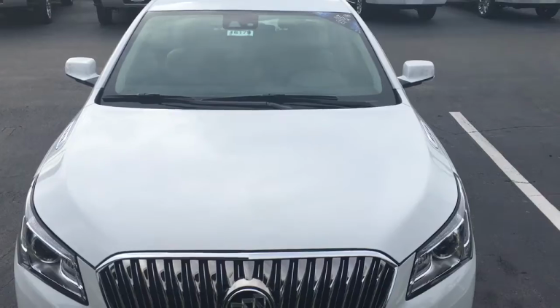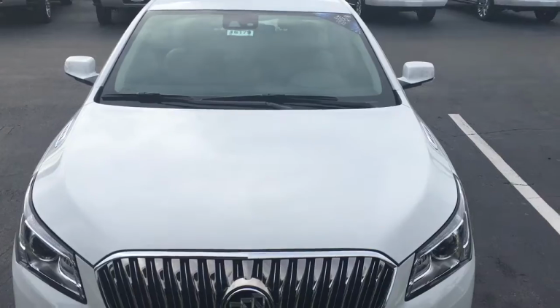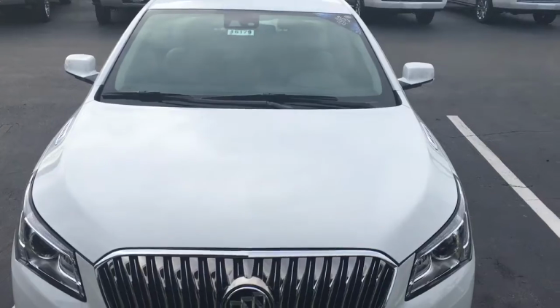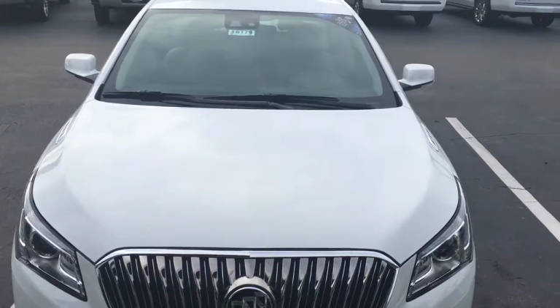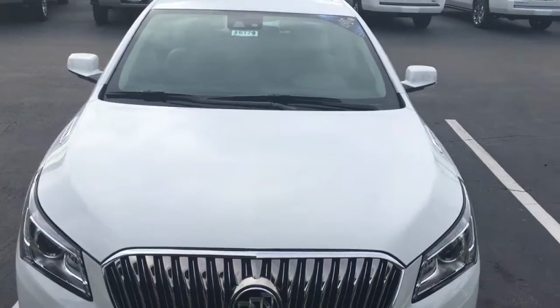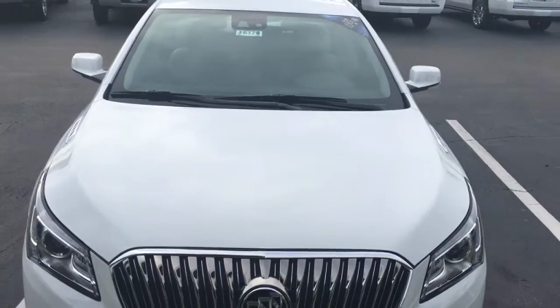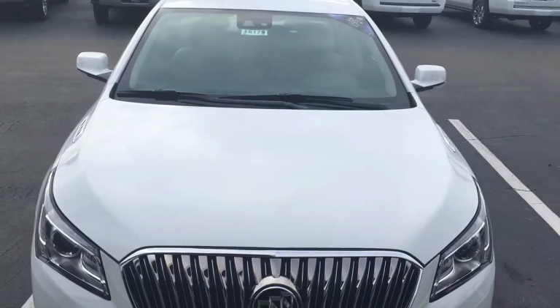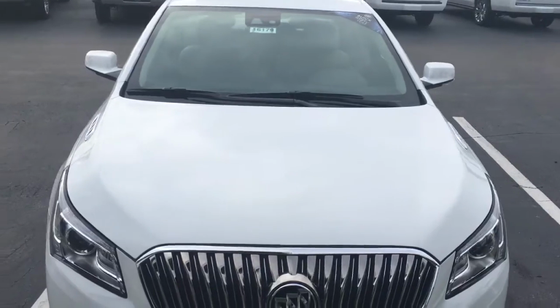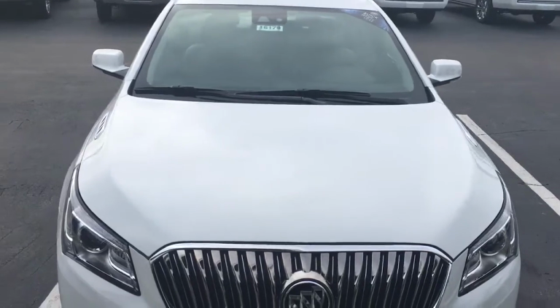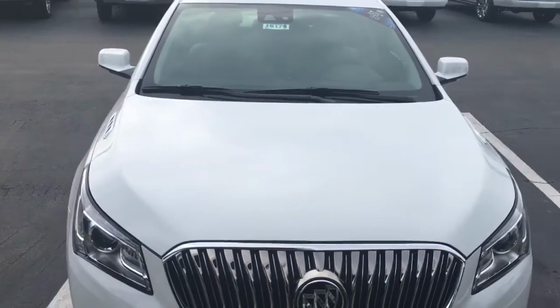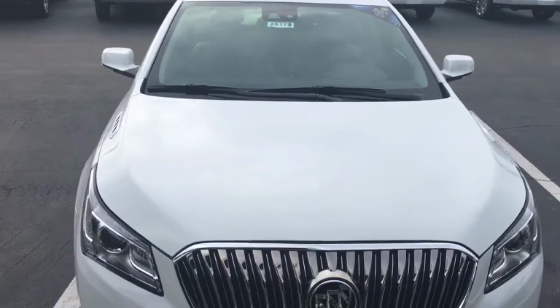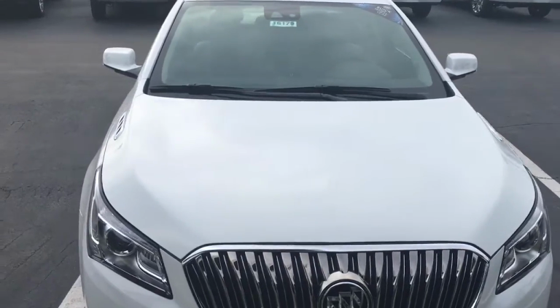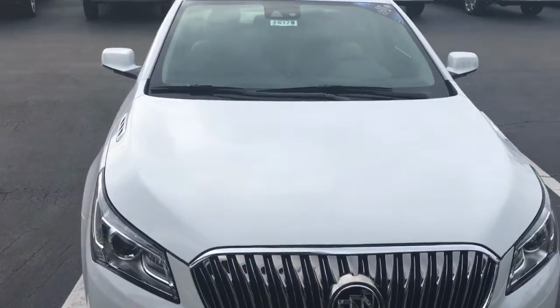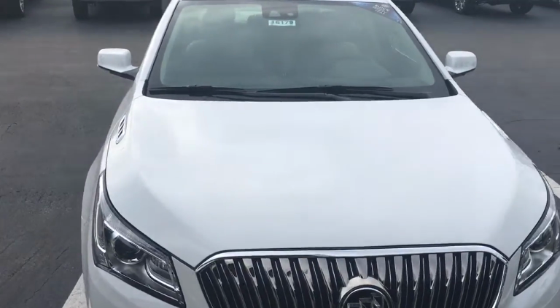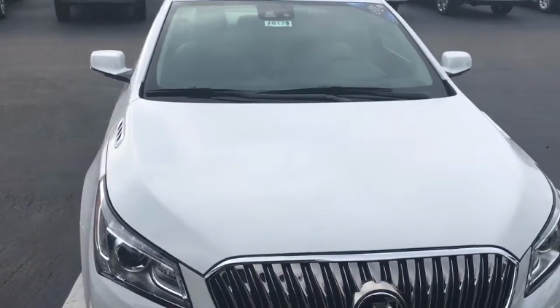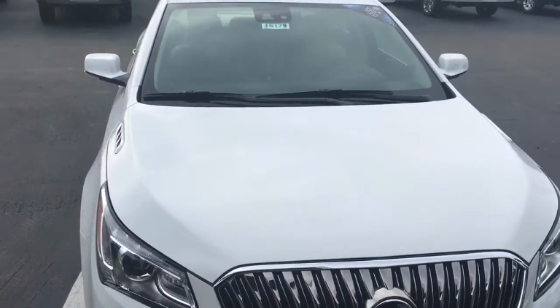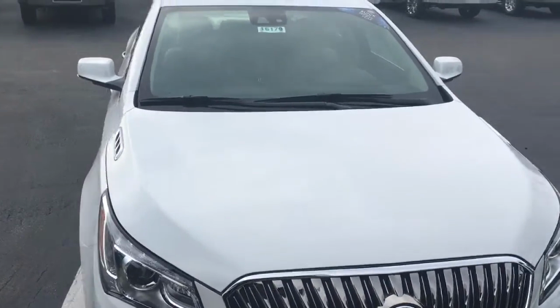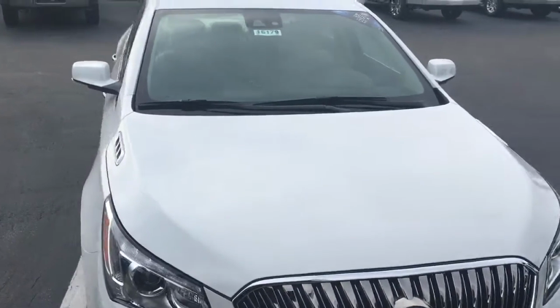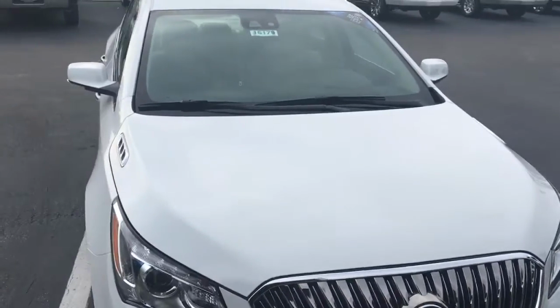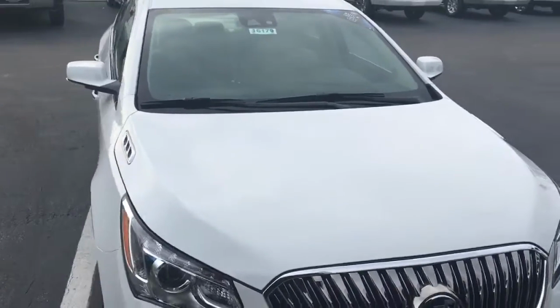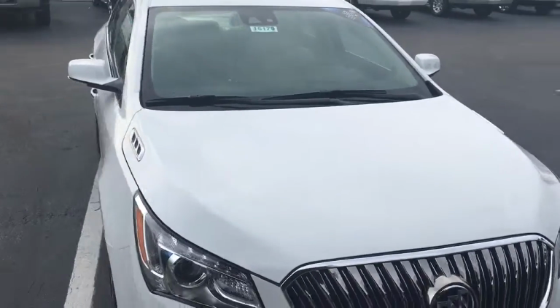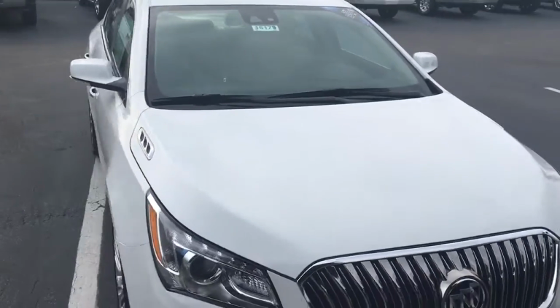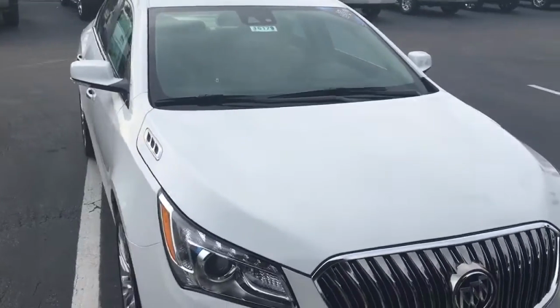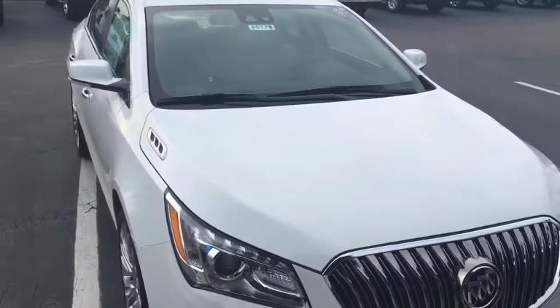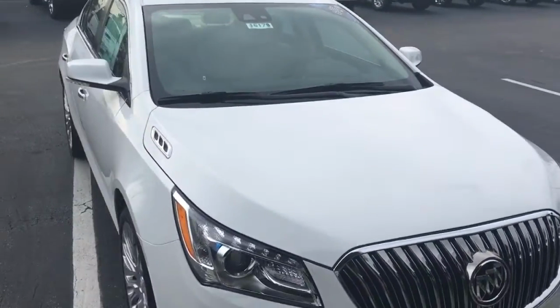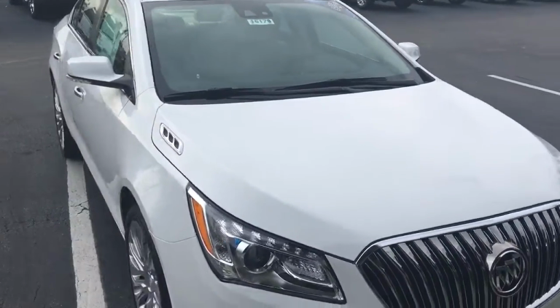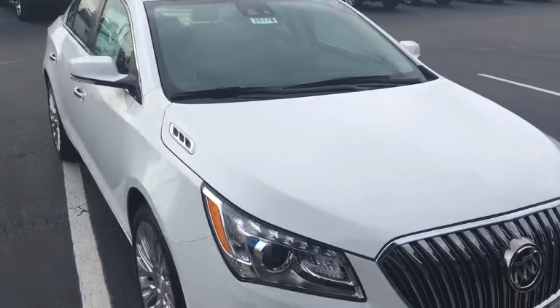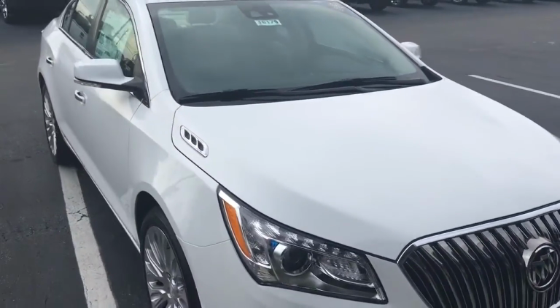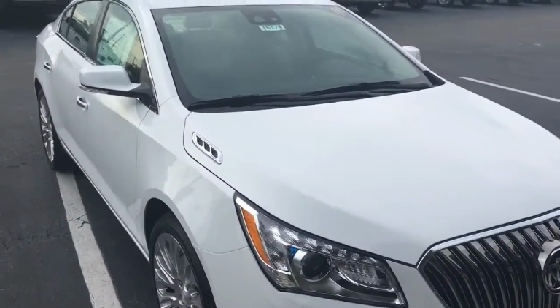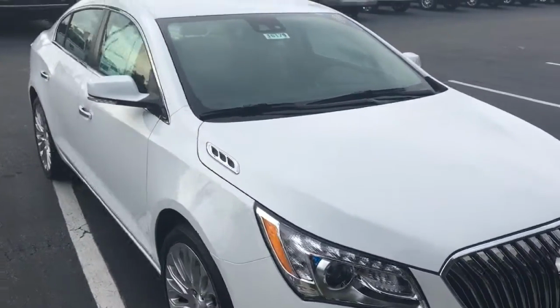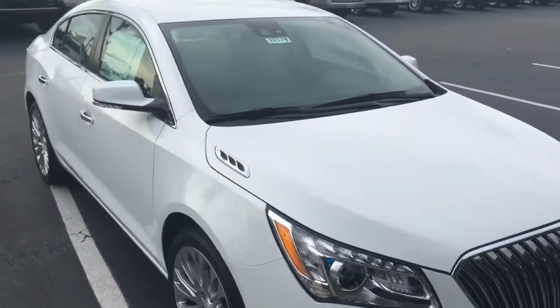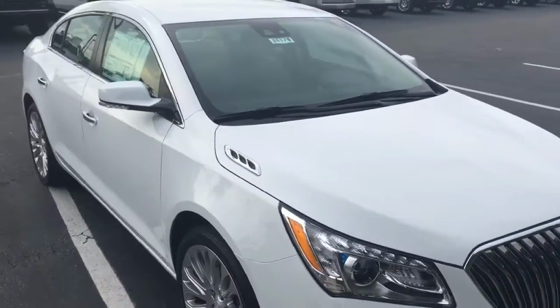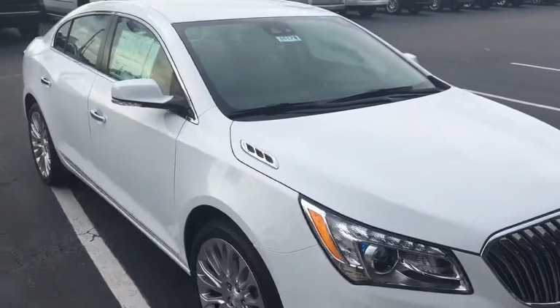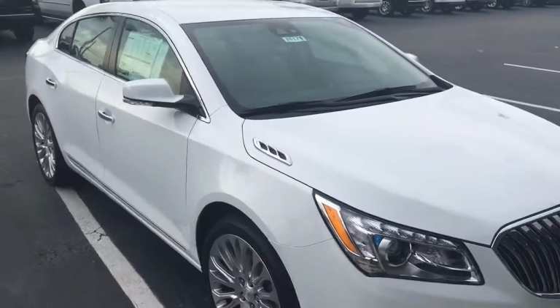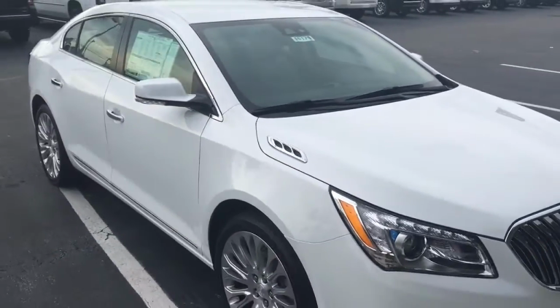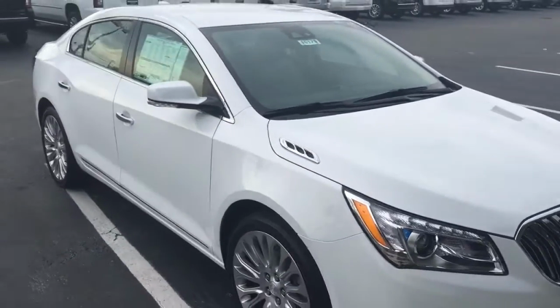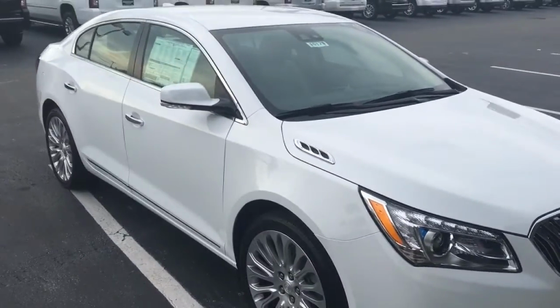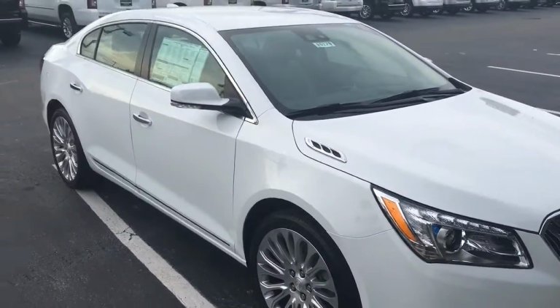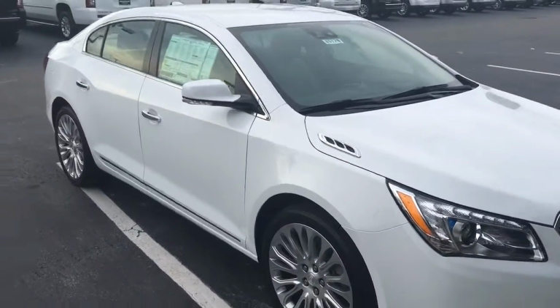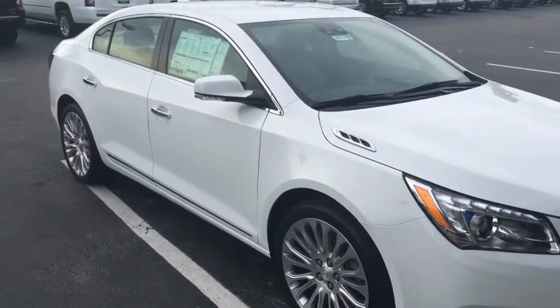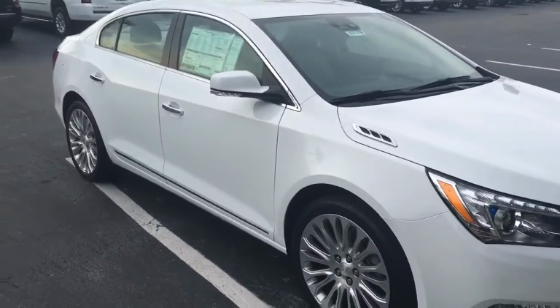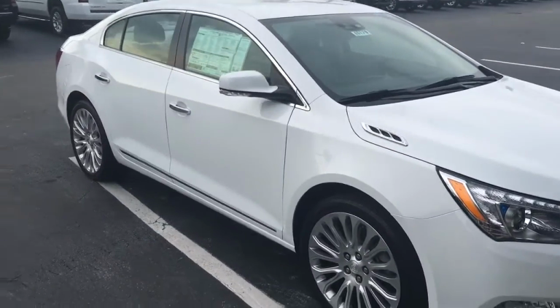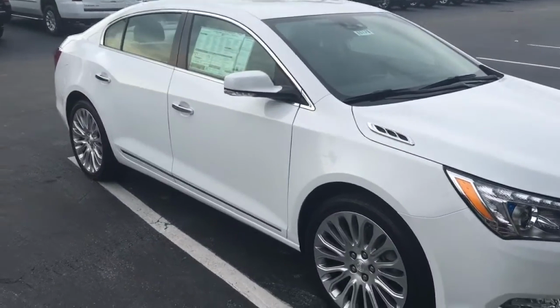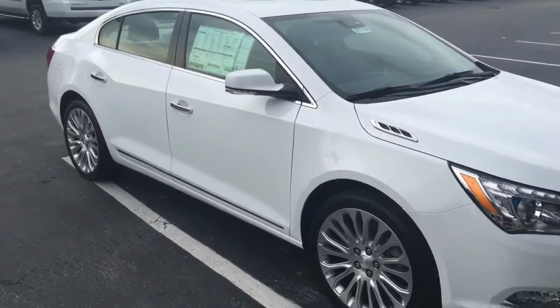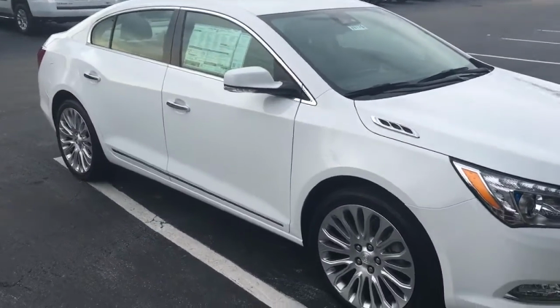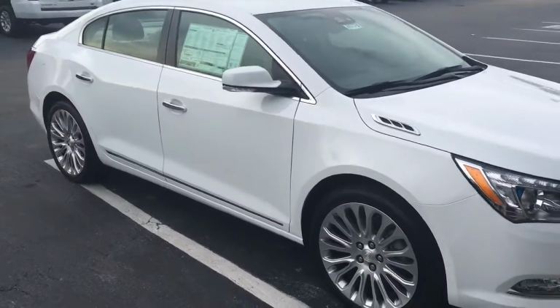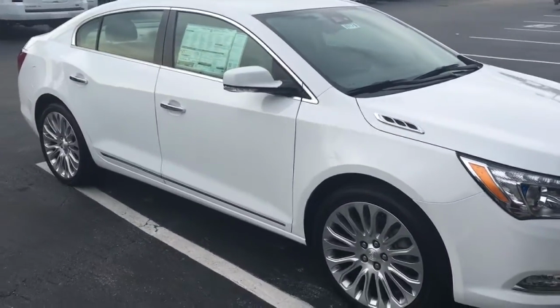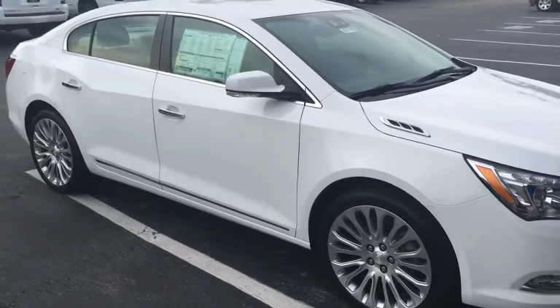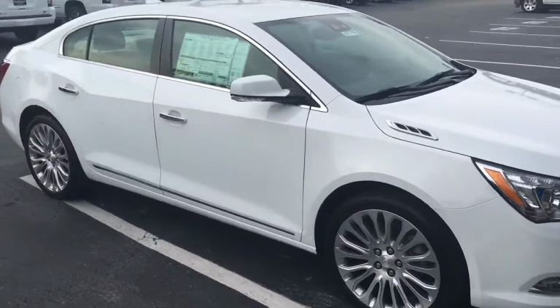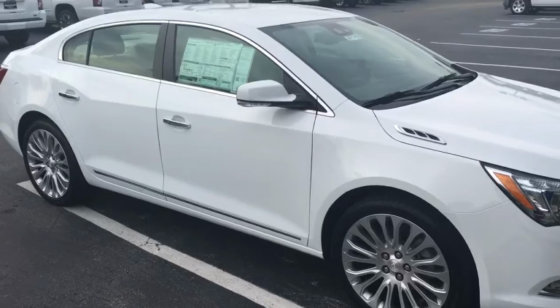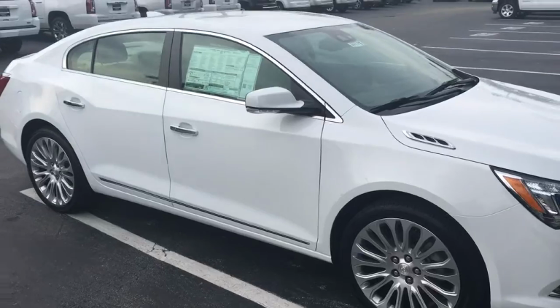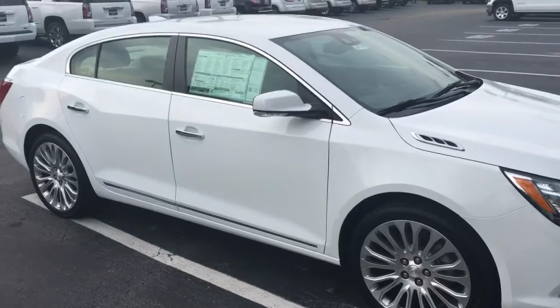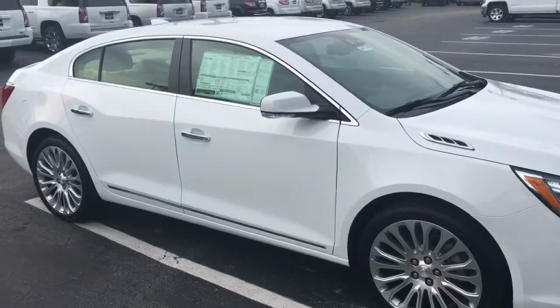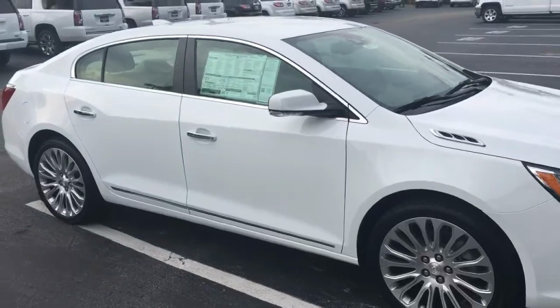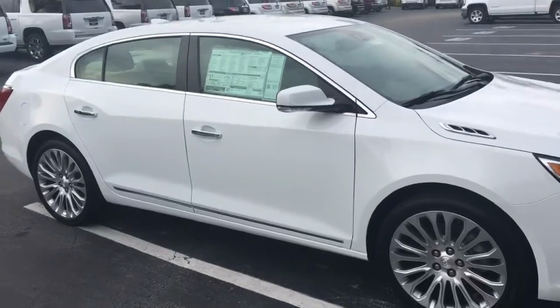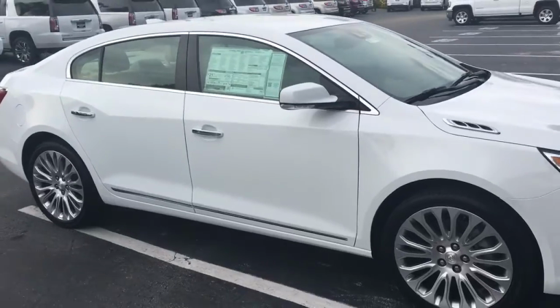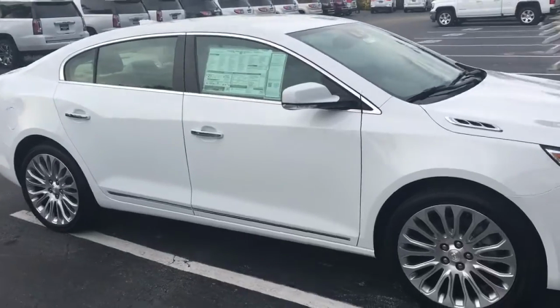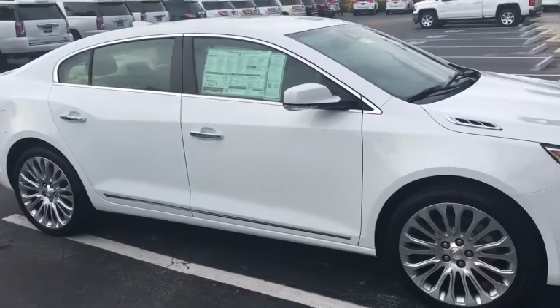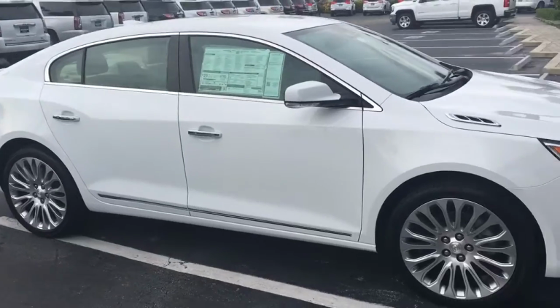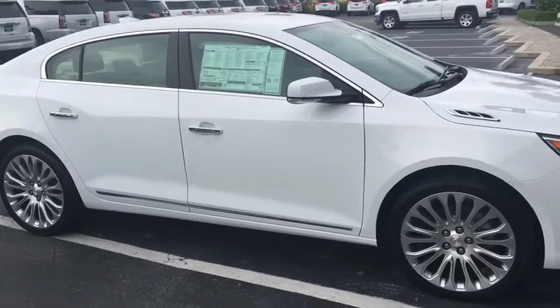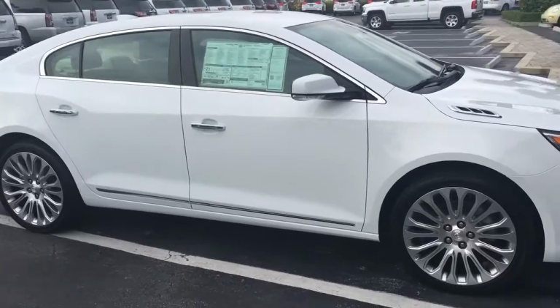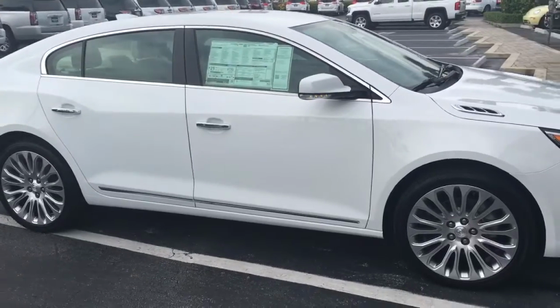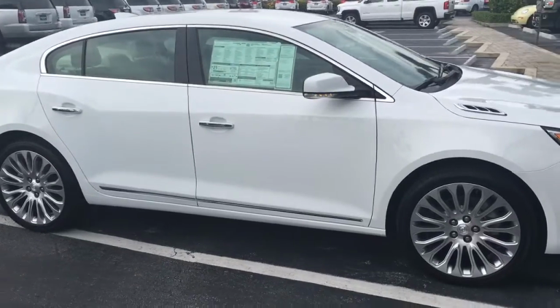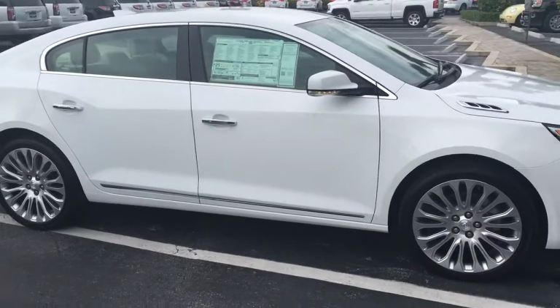Hello, this is John D. from Carls Buick GMC. I just want to shoot you a real quick video of our 2016 Buick LaCrosse.